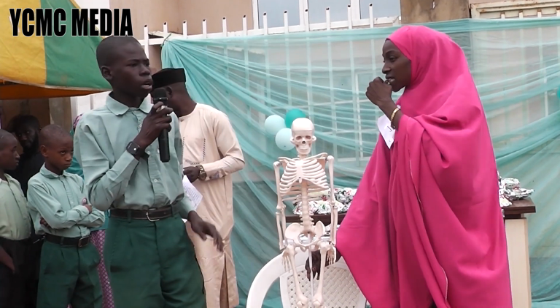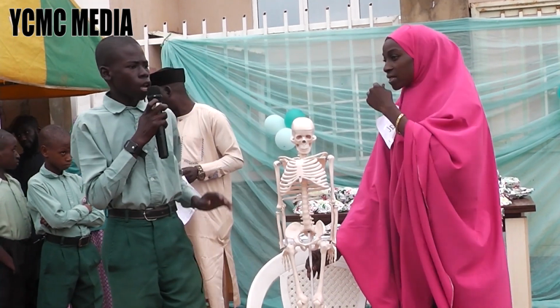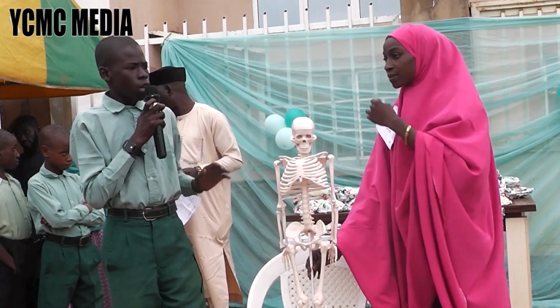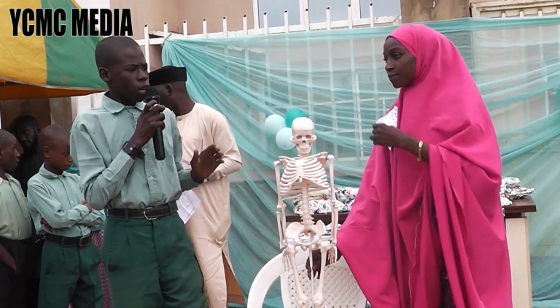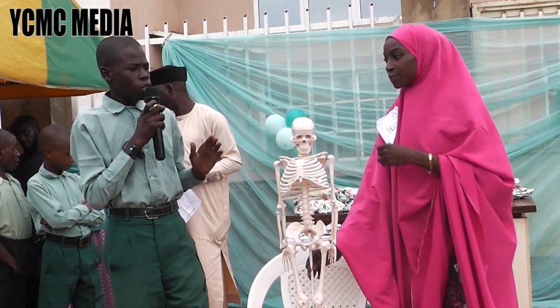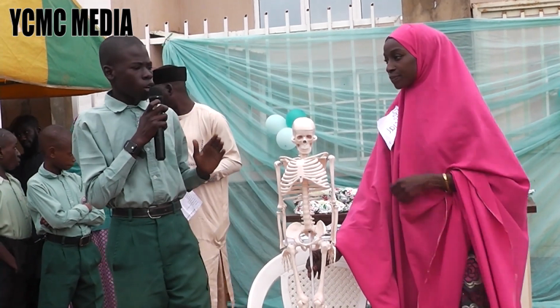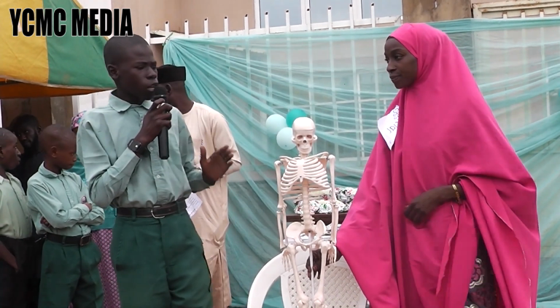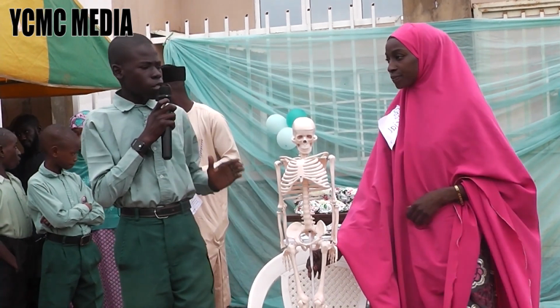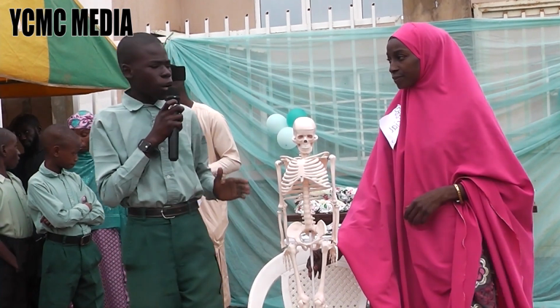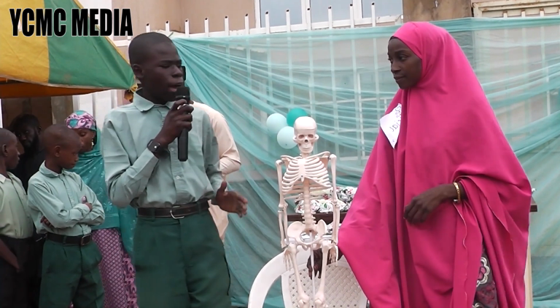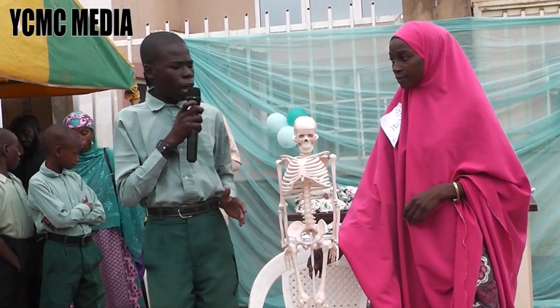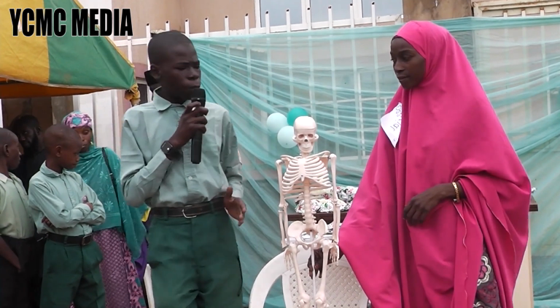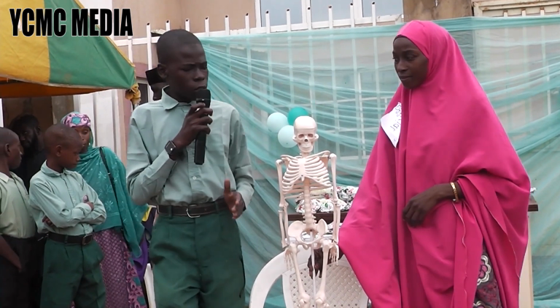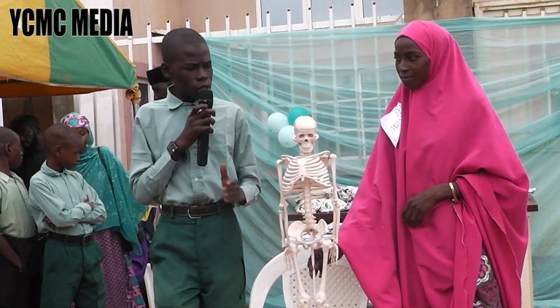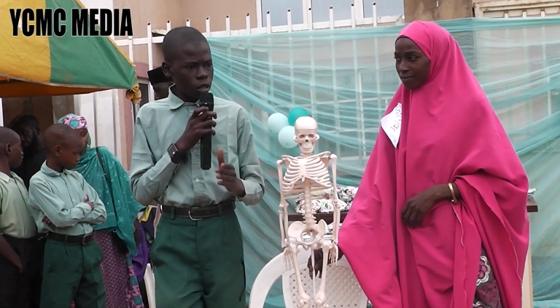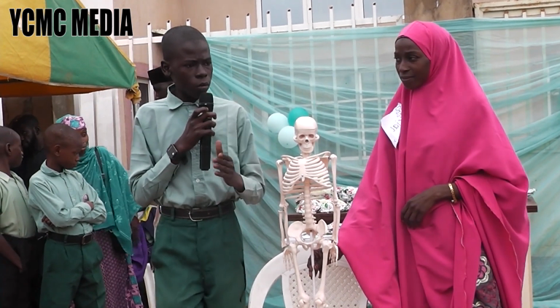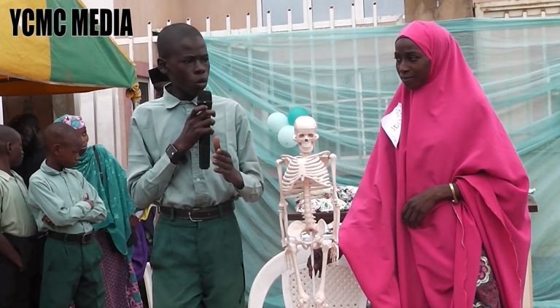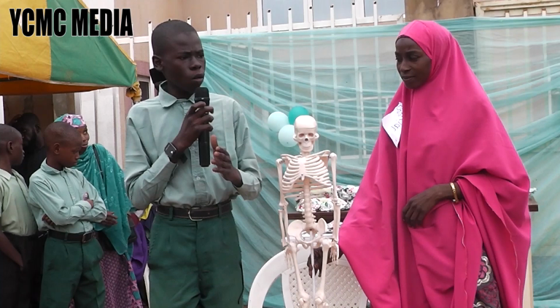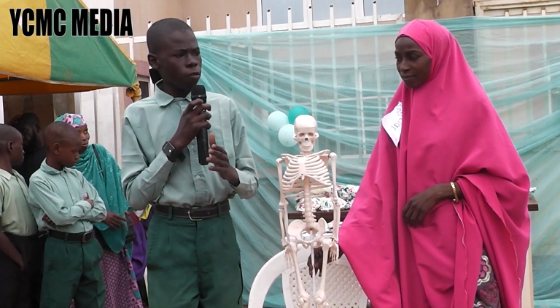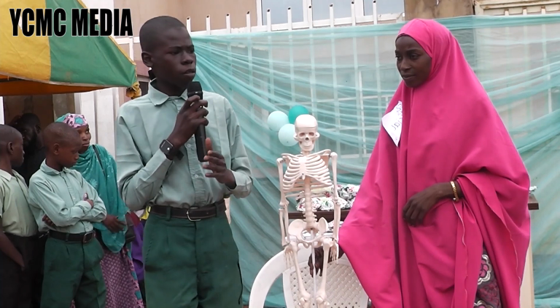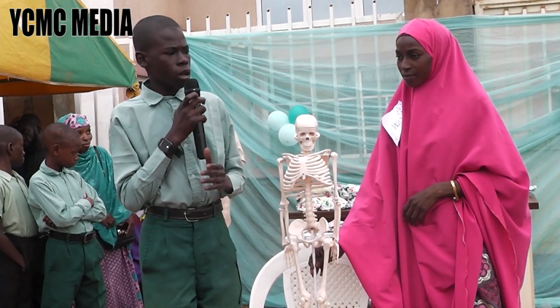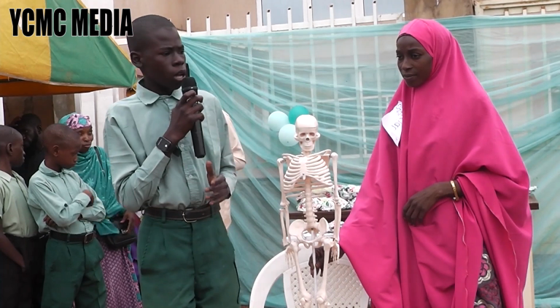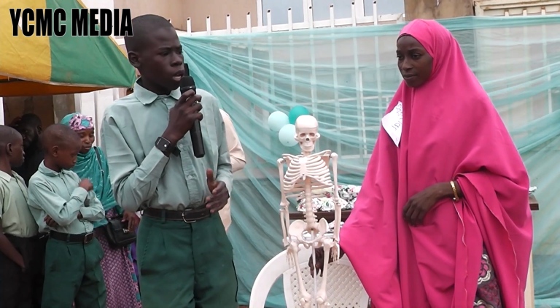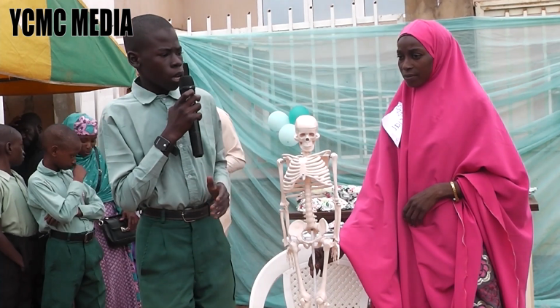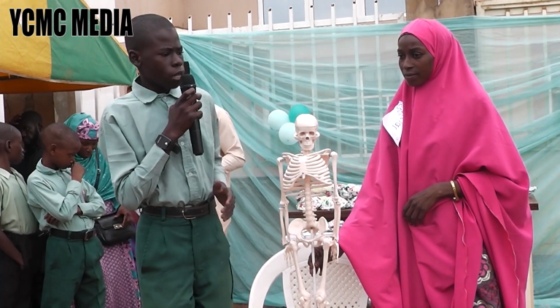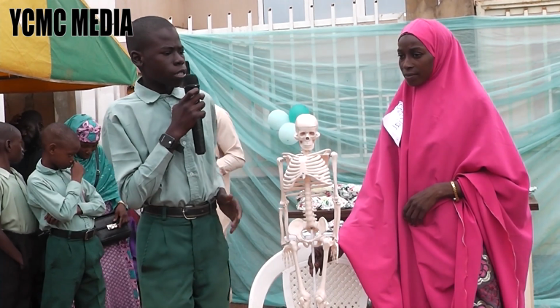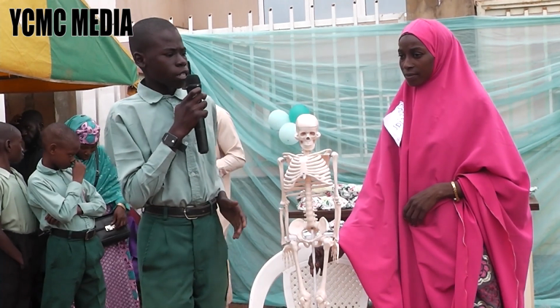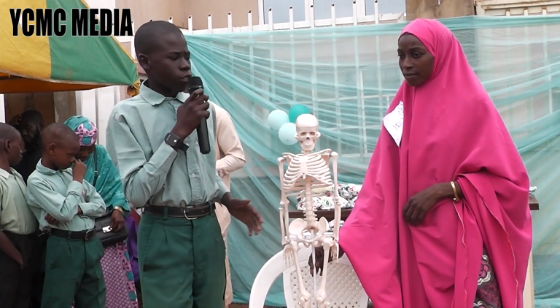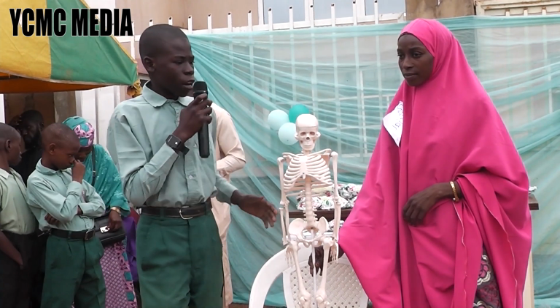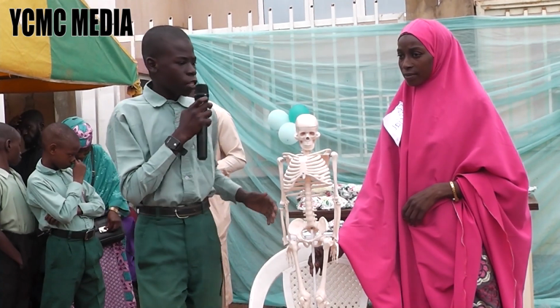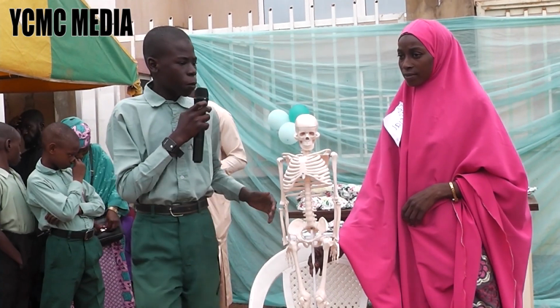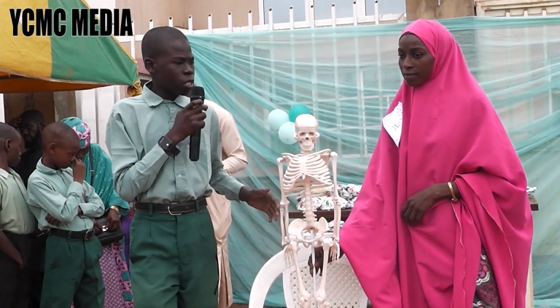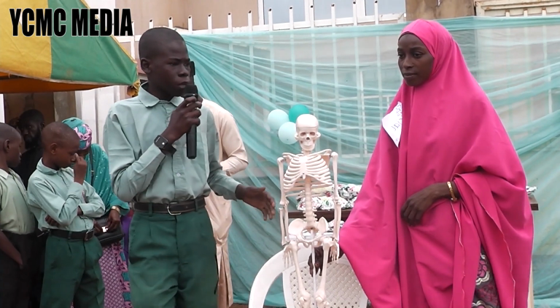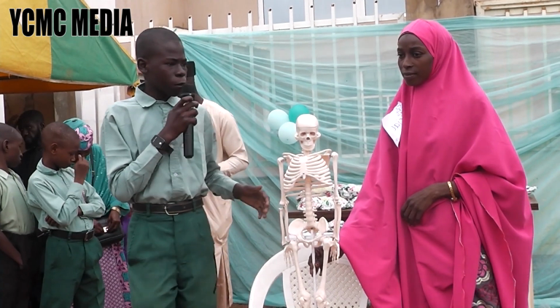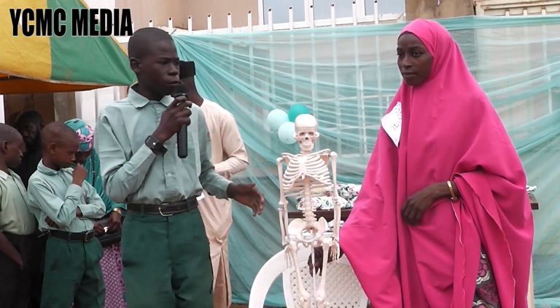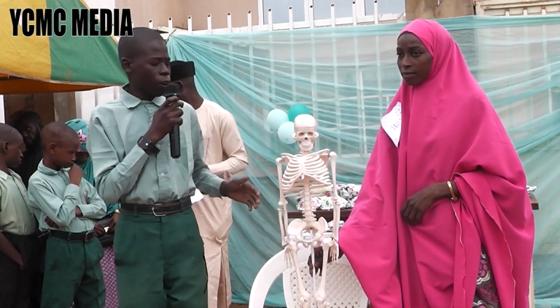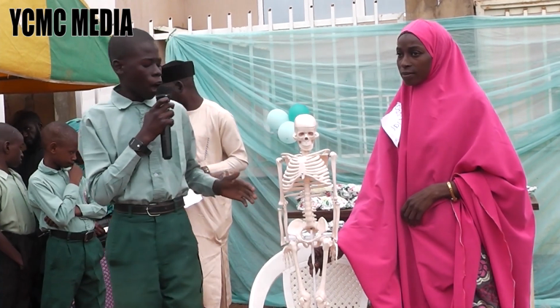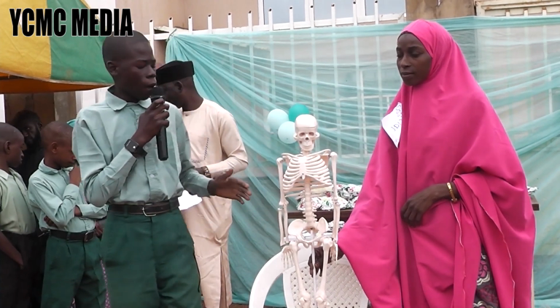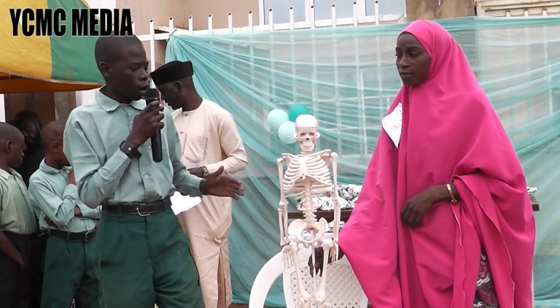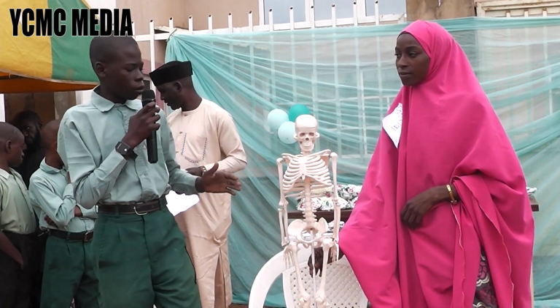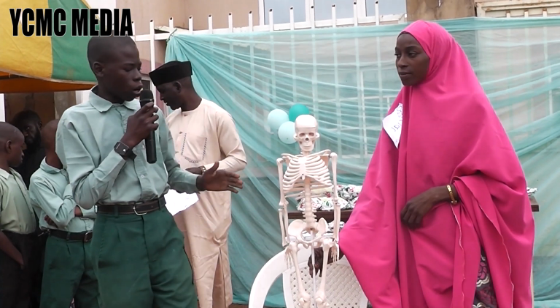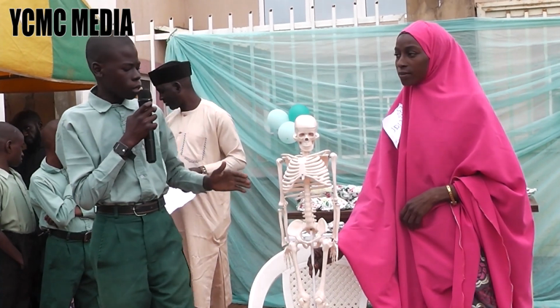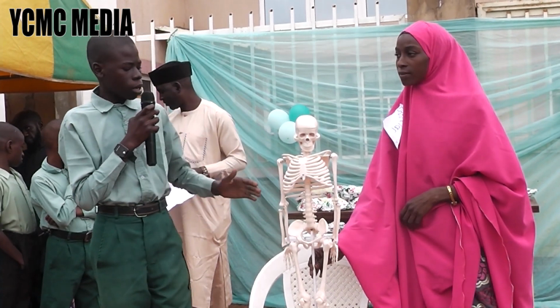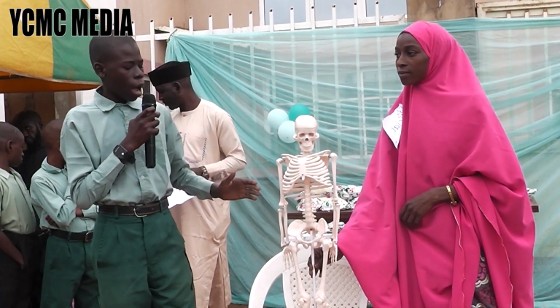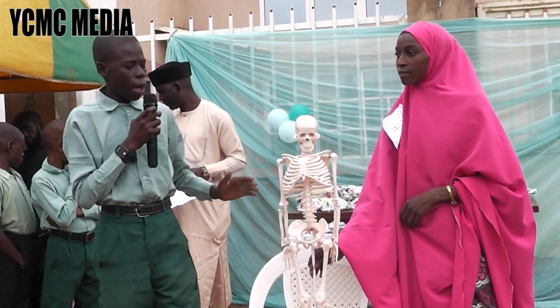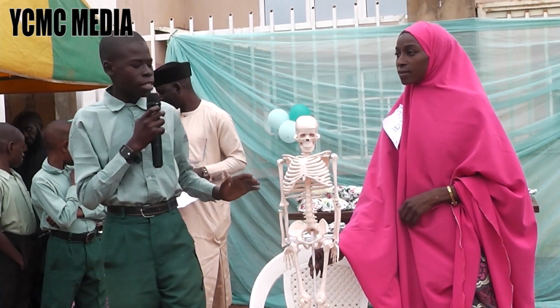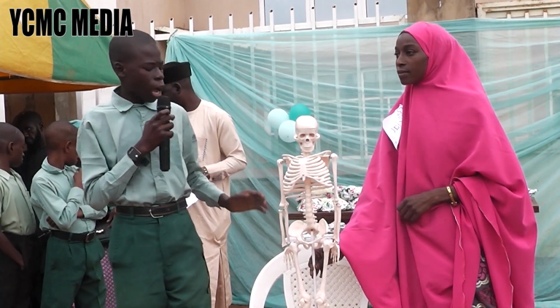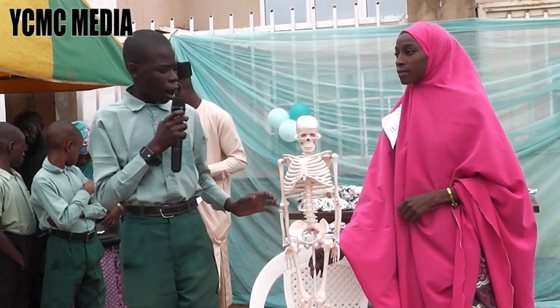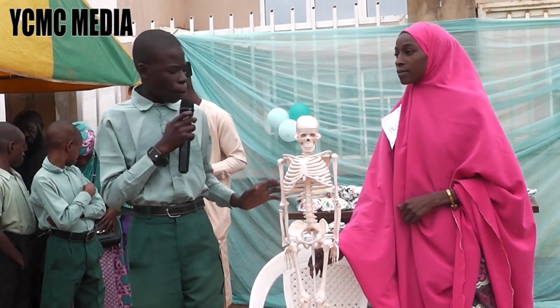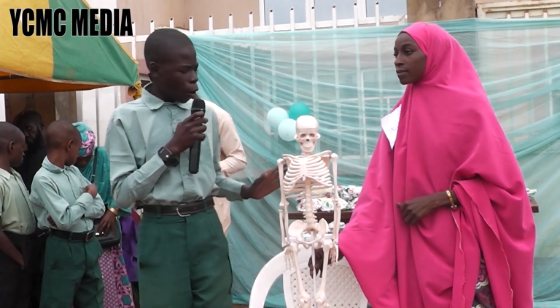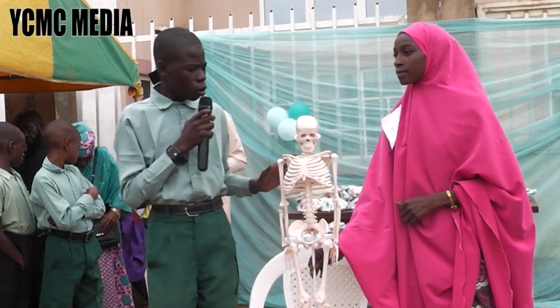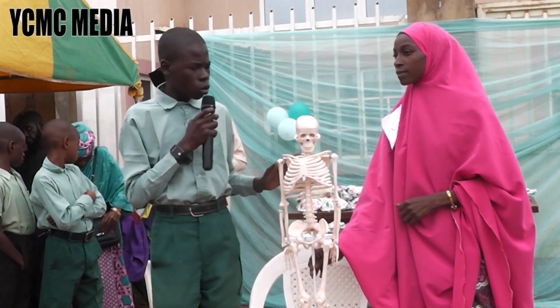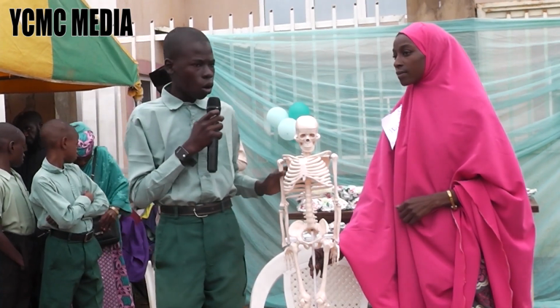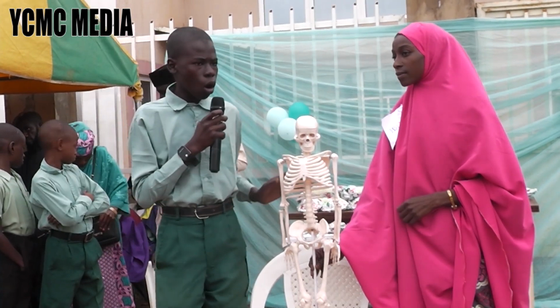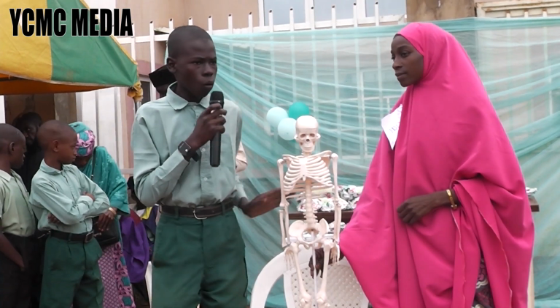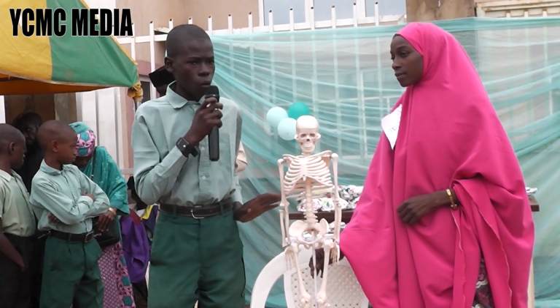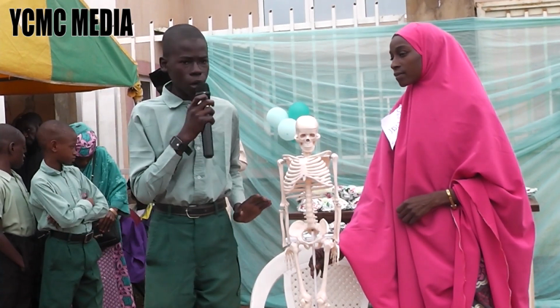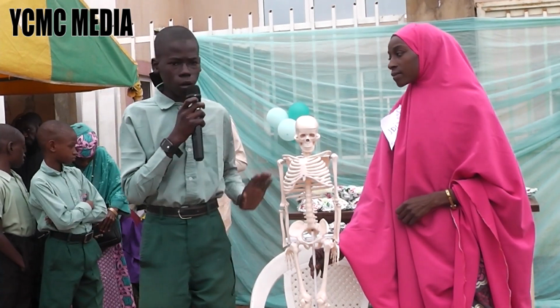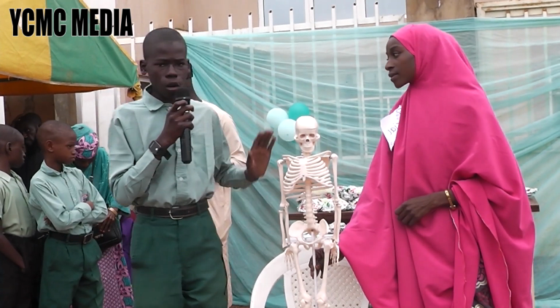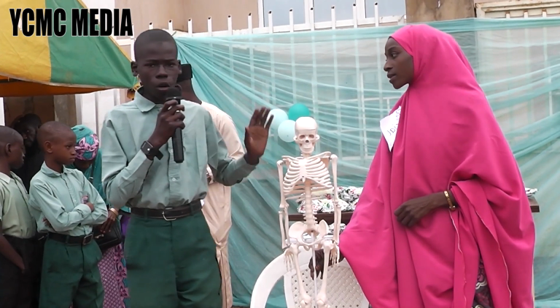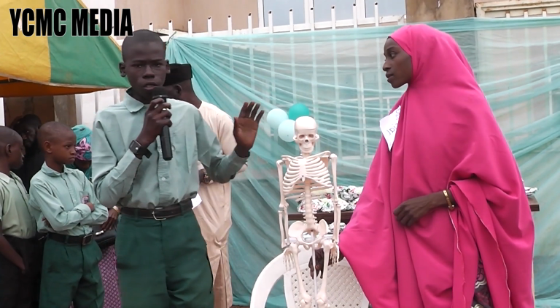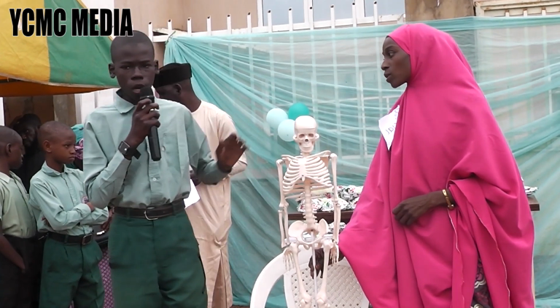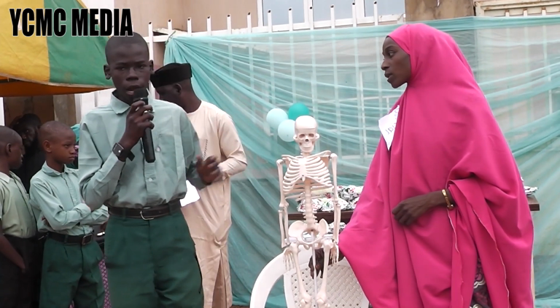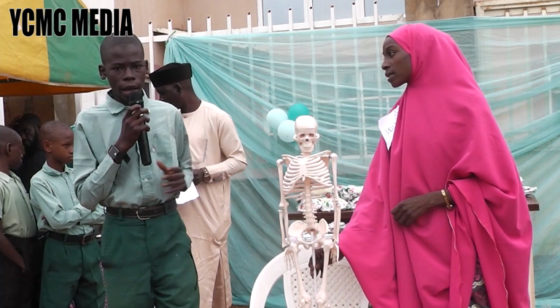The skeleton also helps us to move. It is responsible for our growth — as our bones grow, we grow taller.